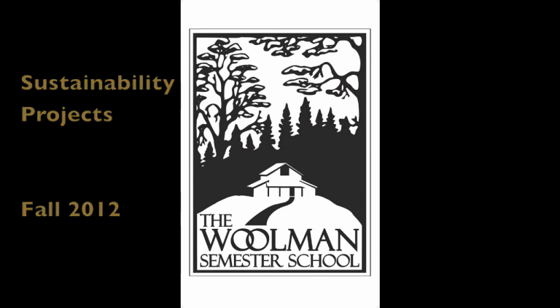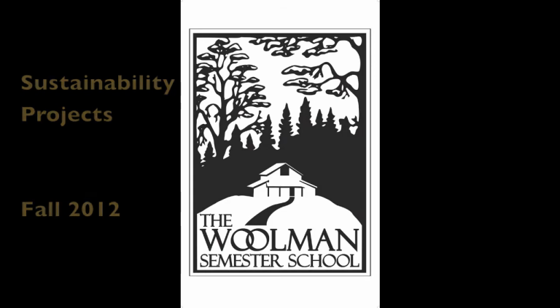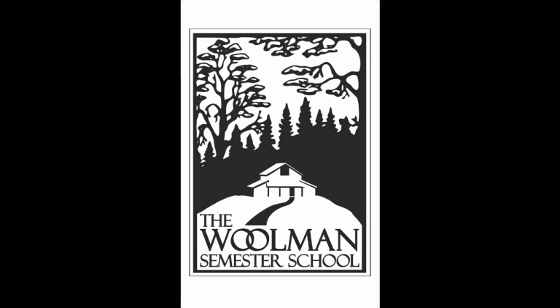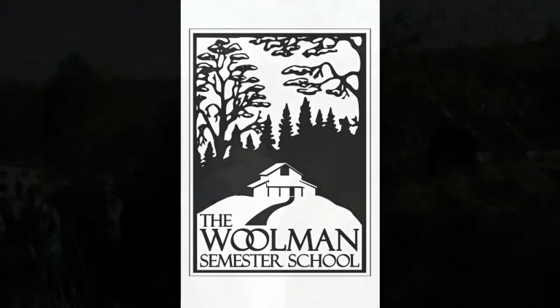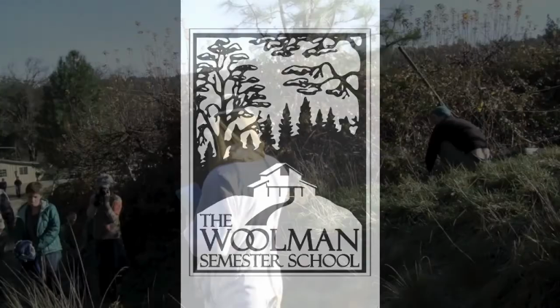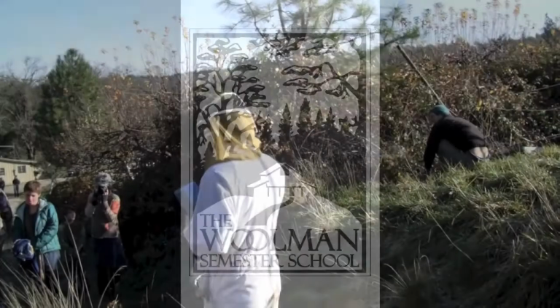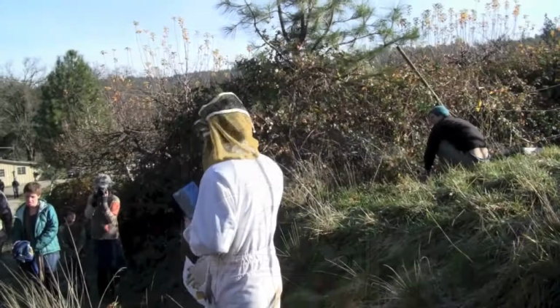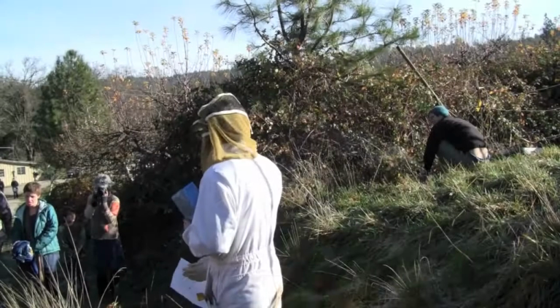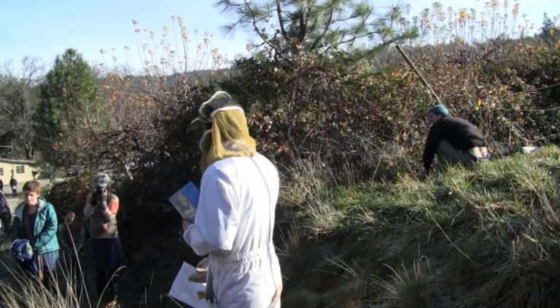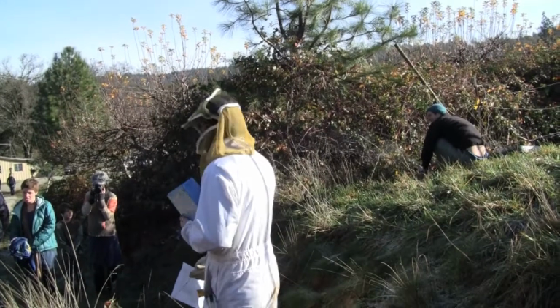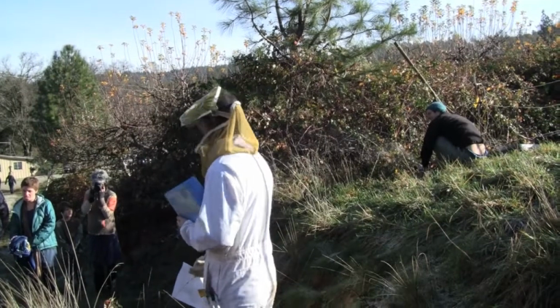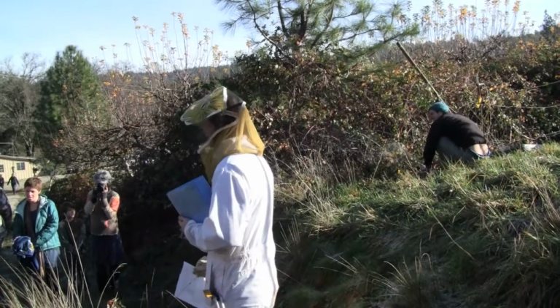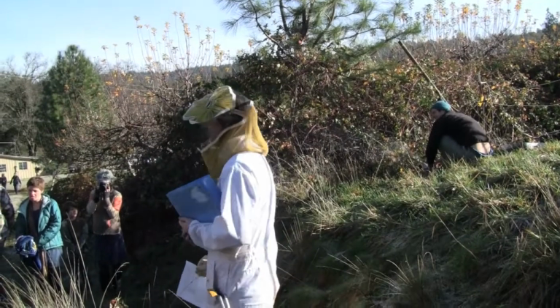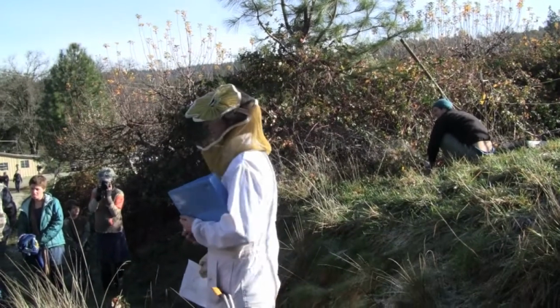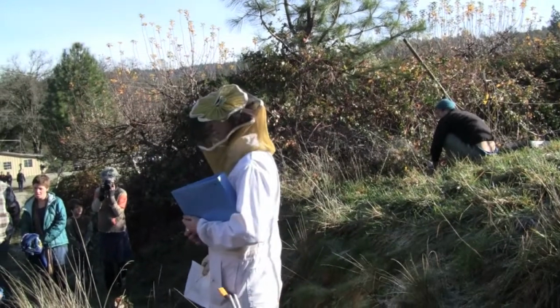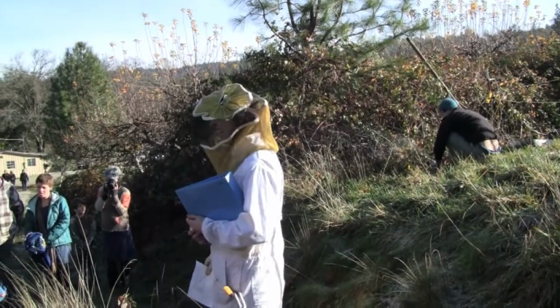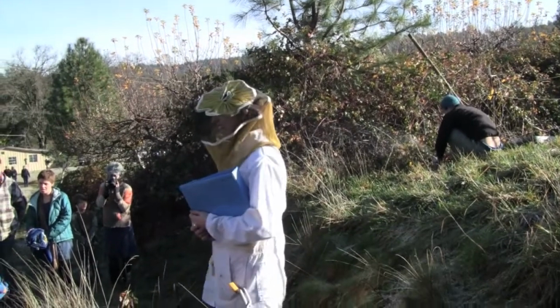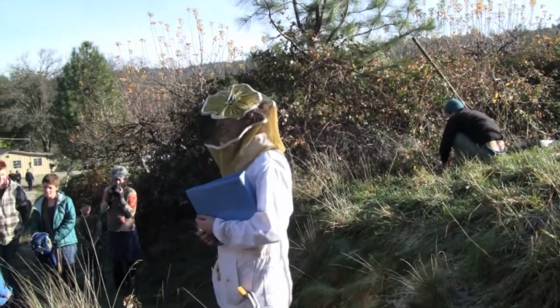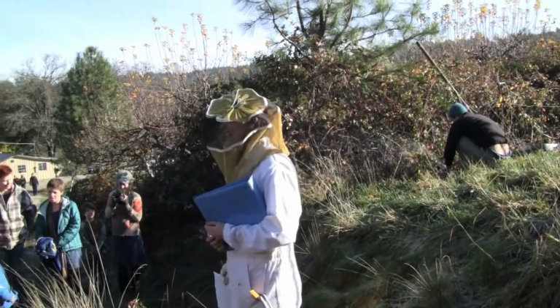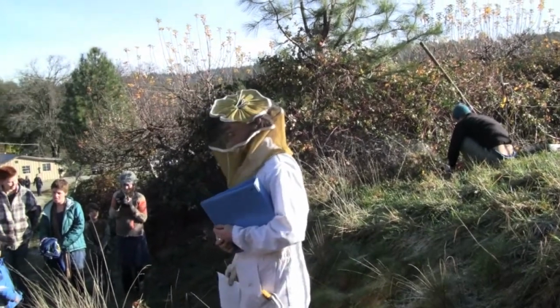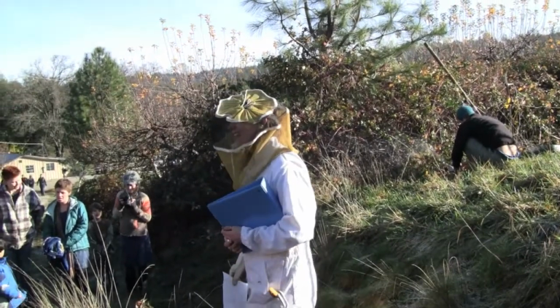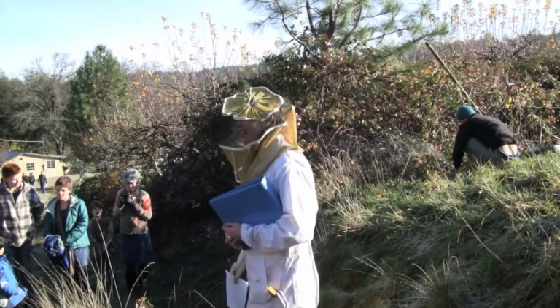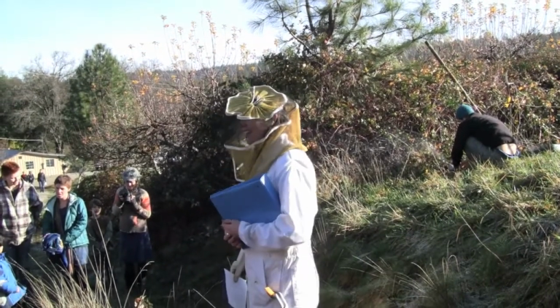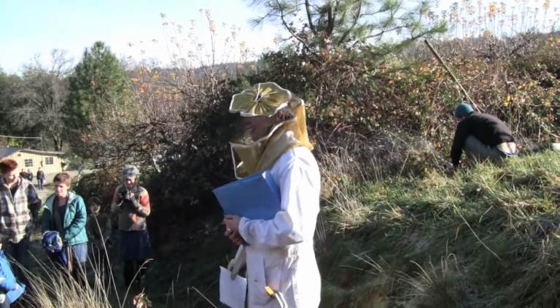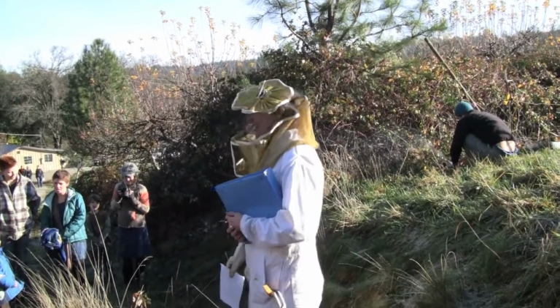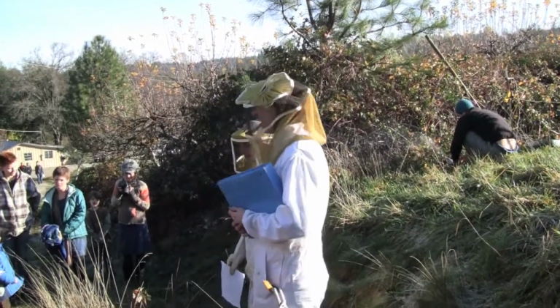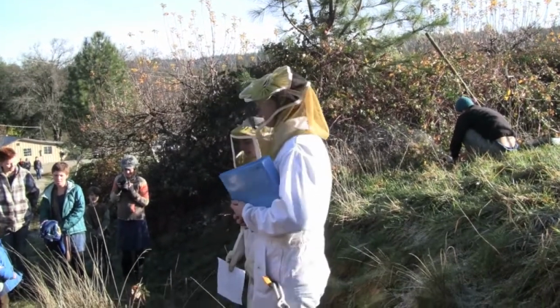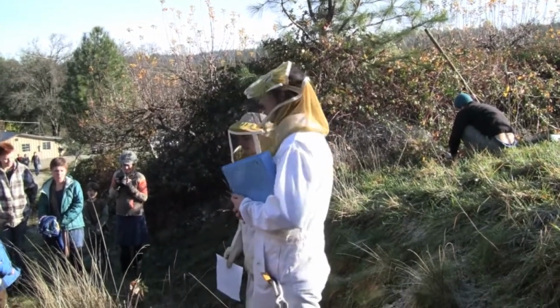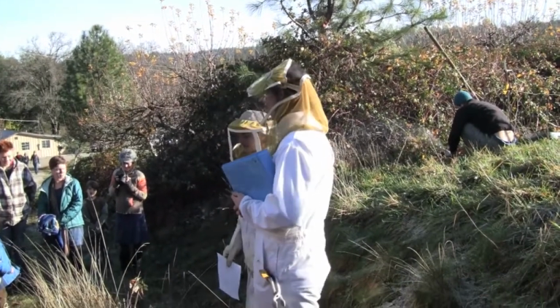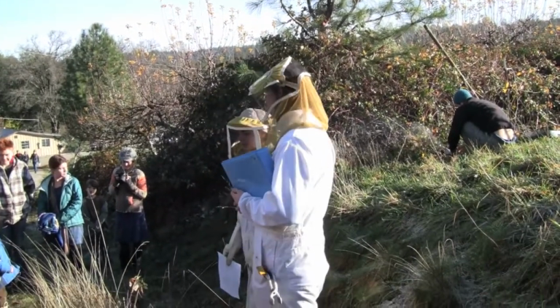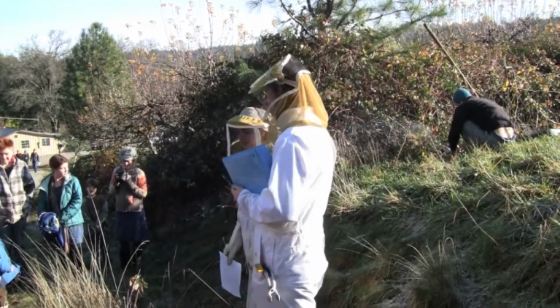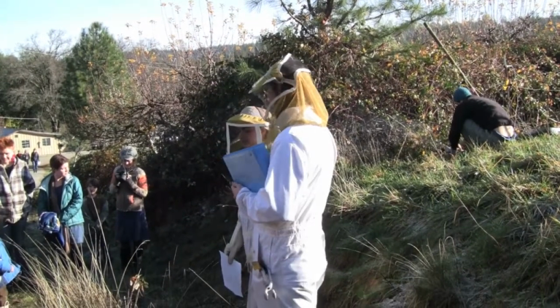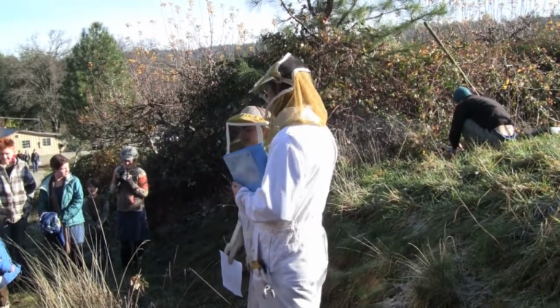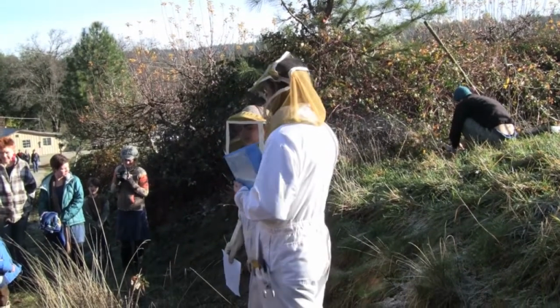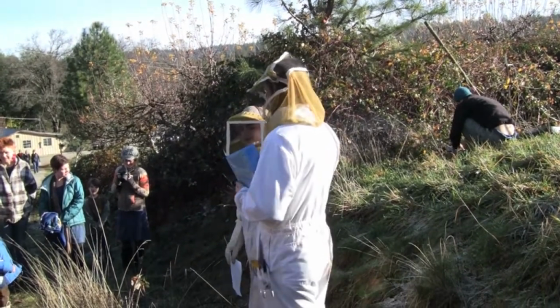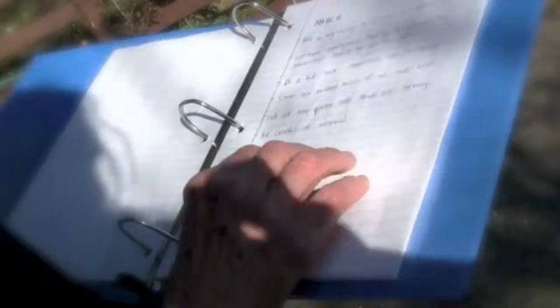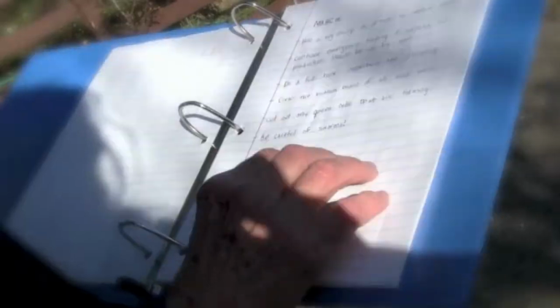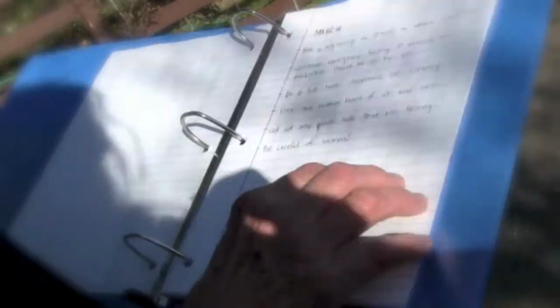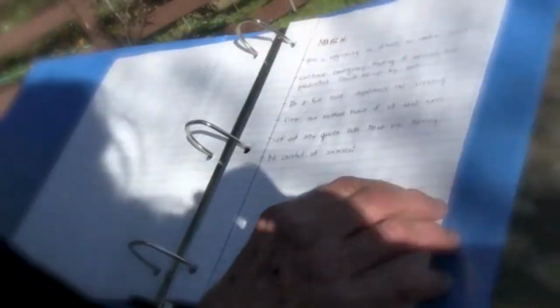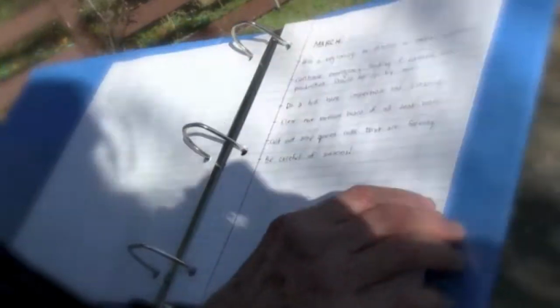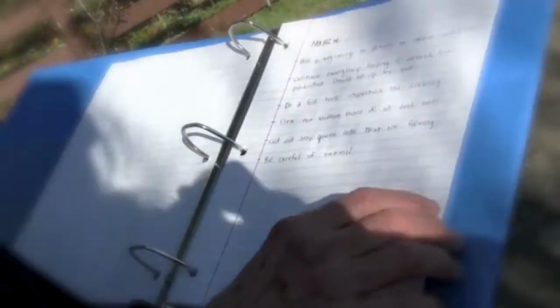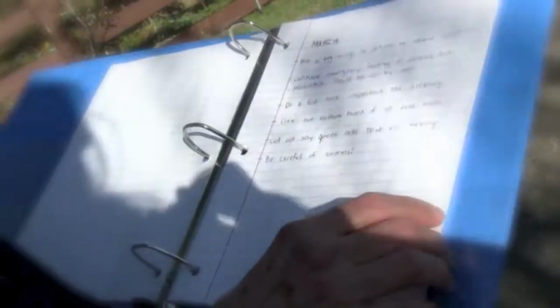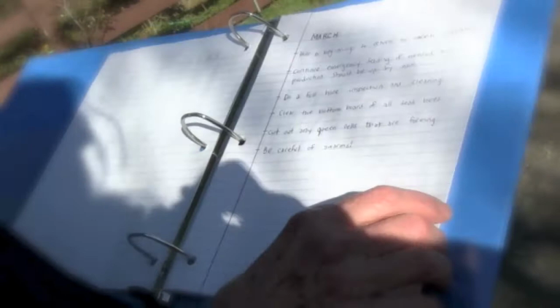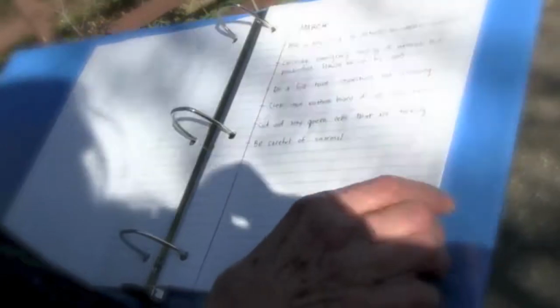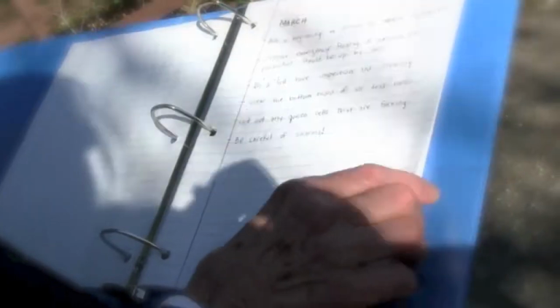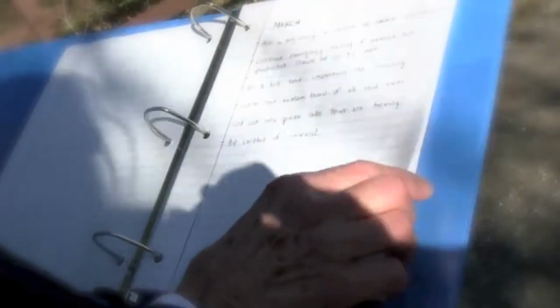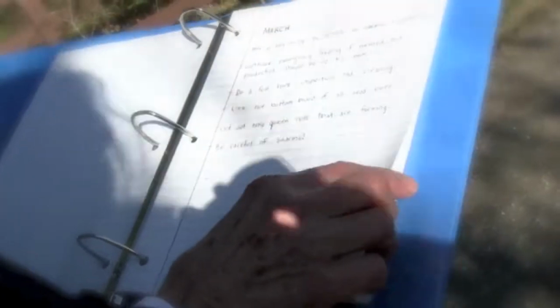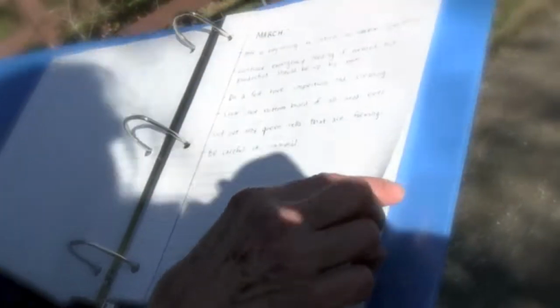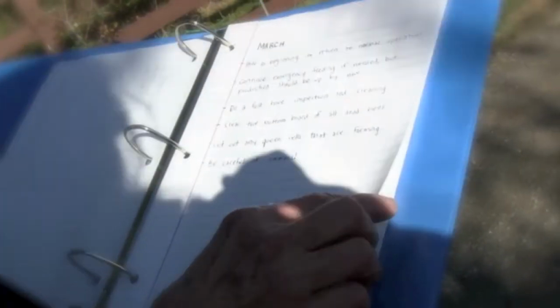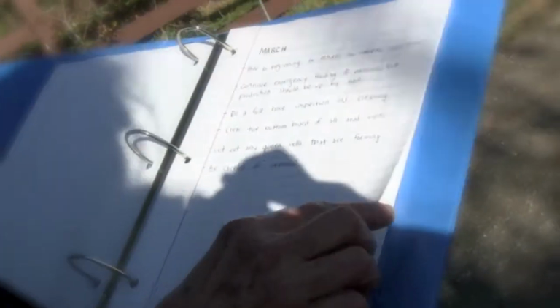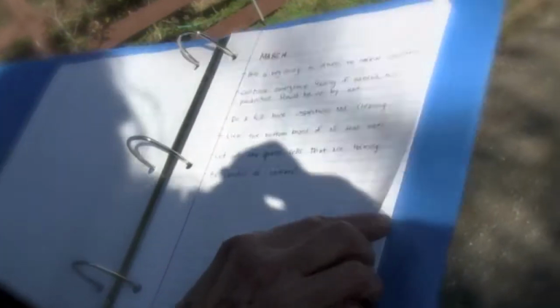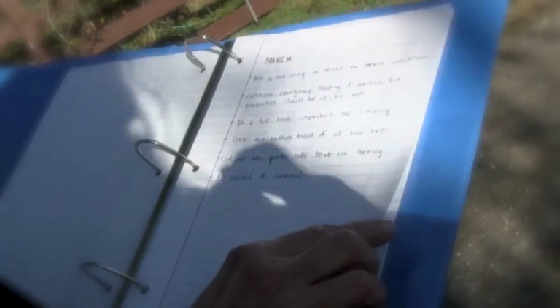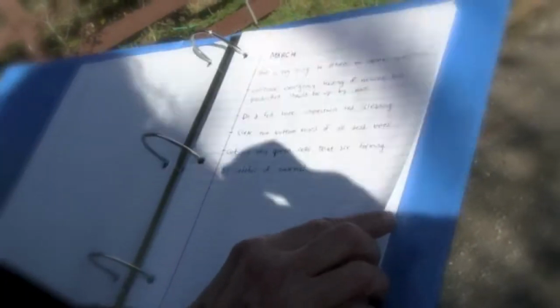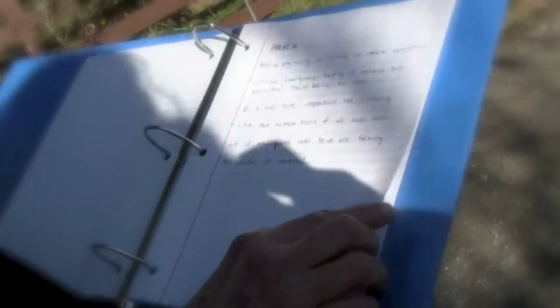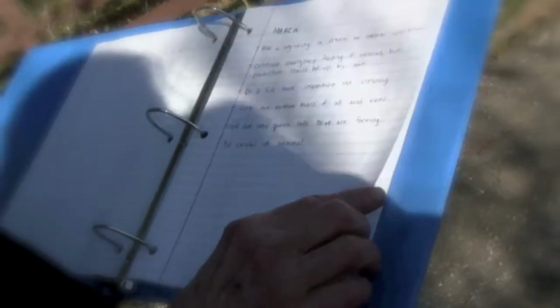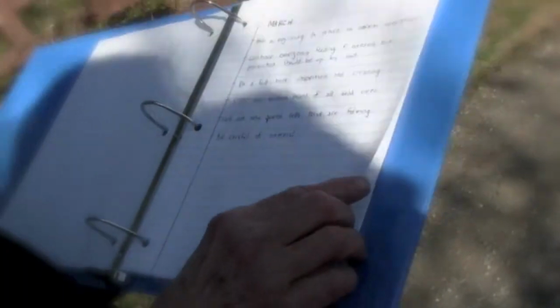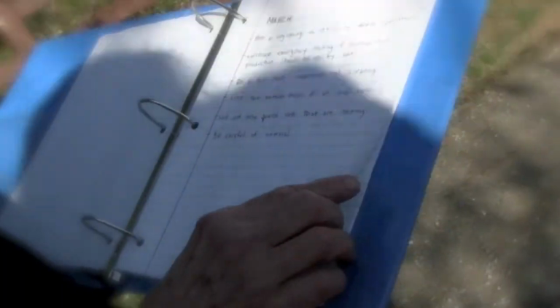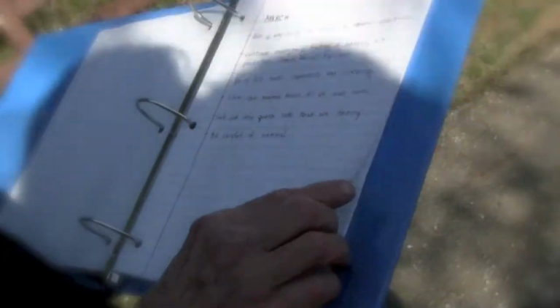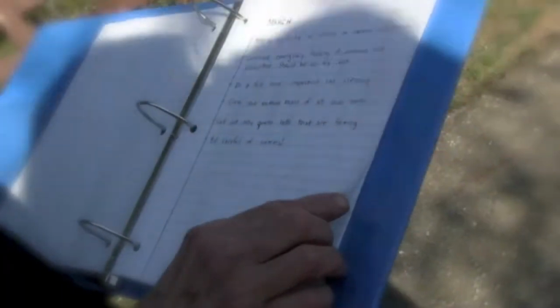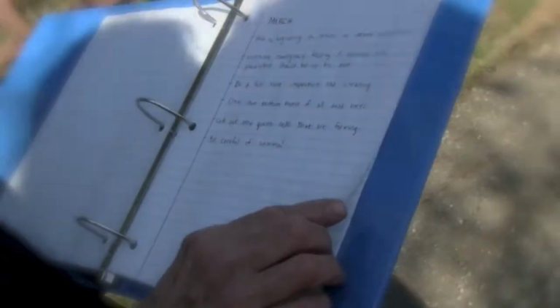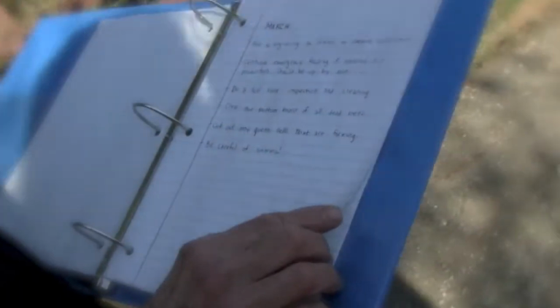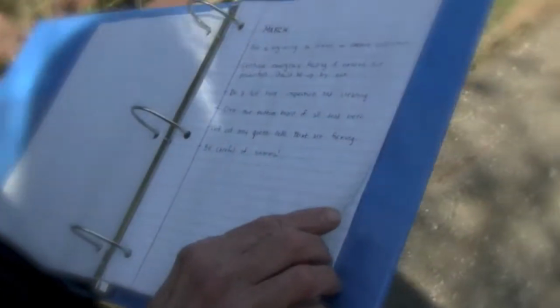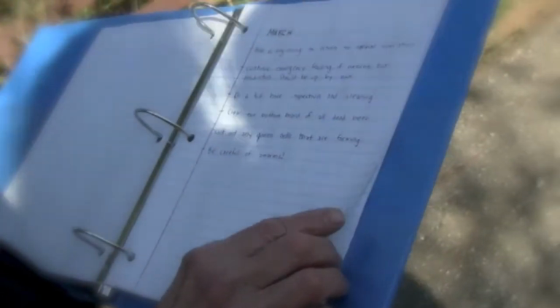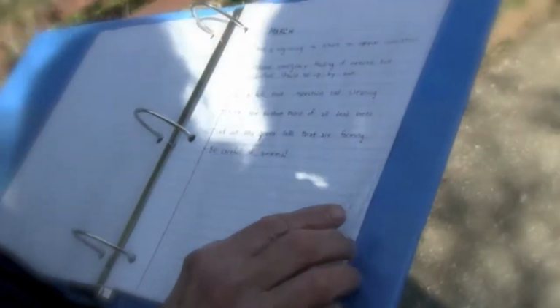Our project this semester was to take care of the bees and make a year-long care plan for them for the next semester.